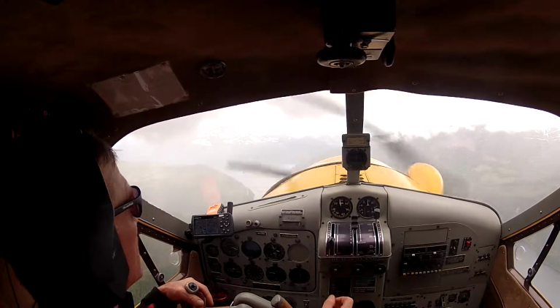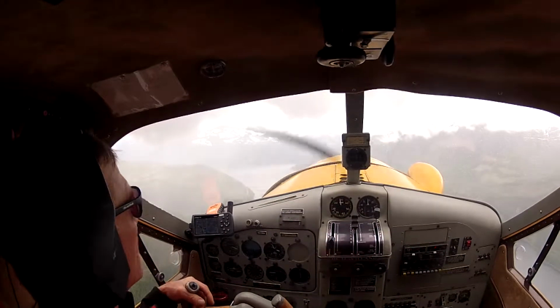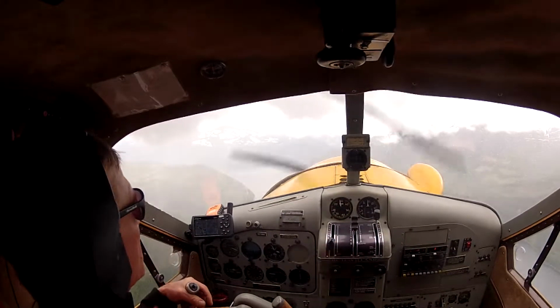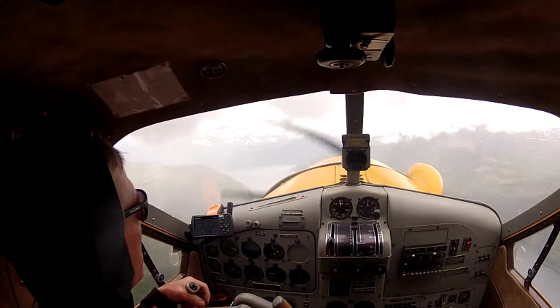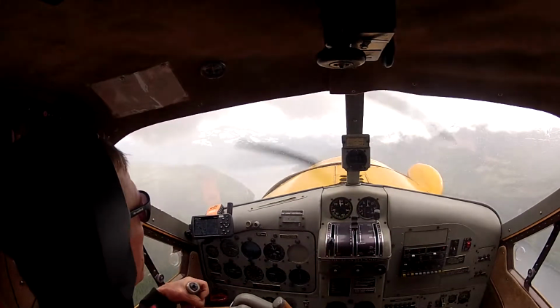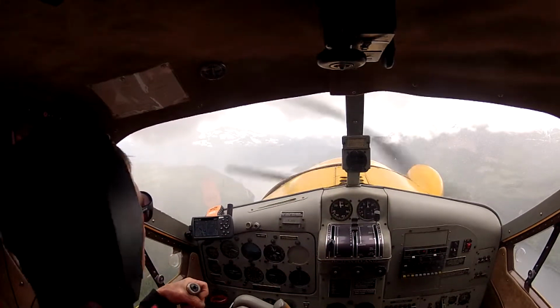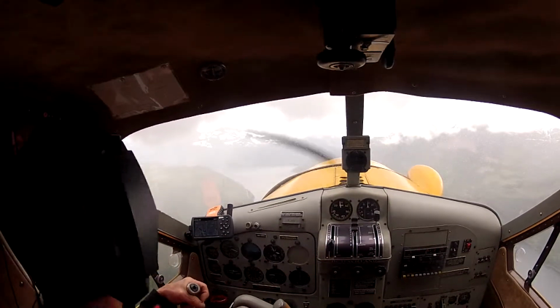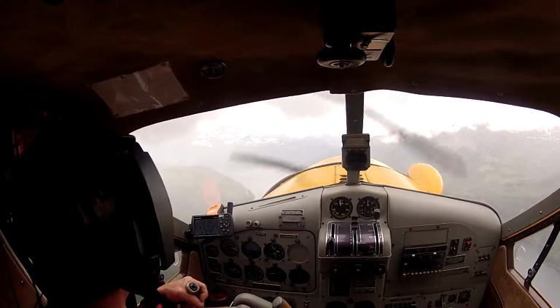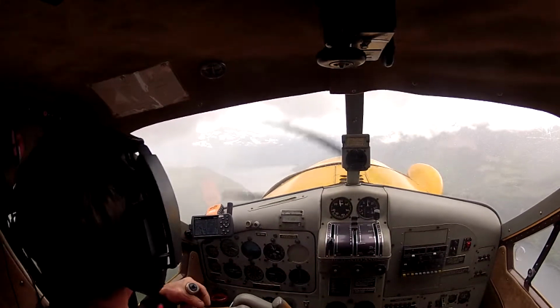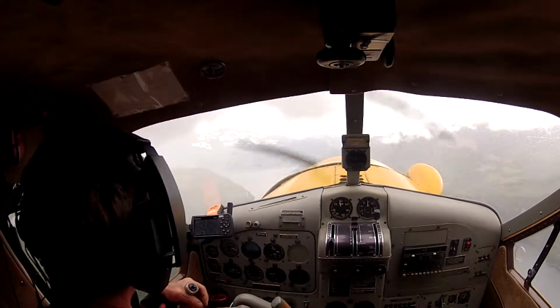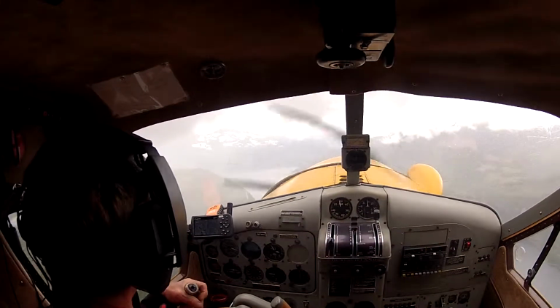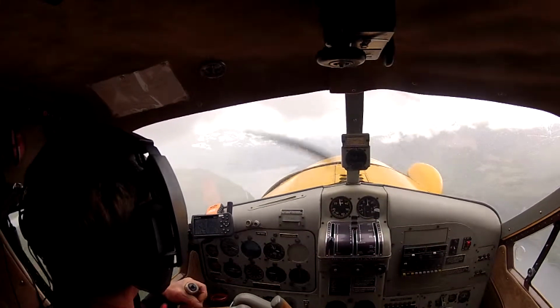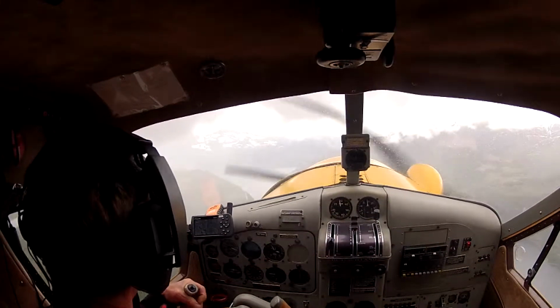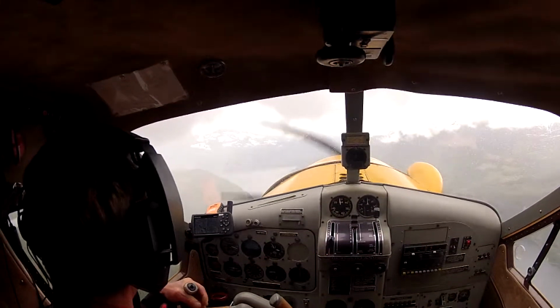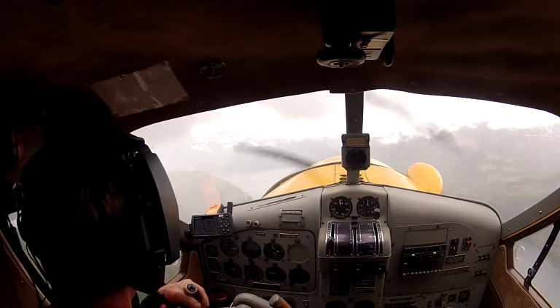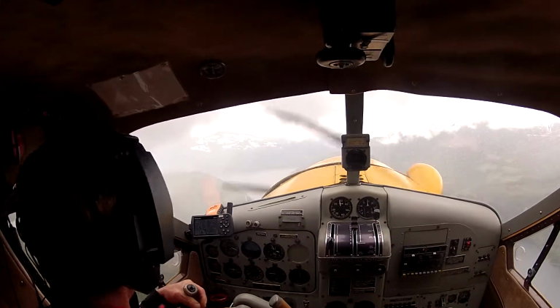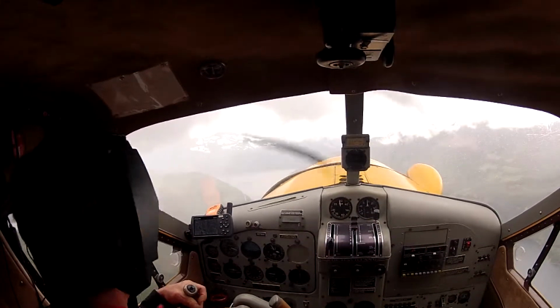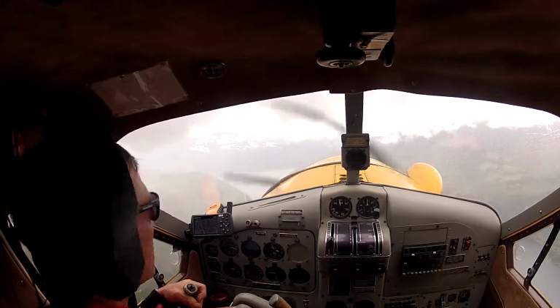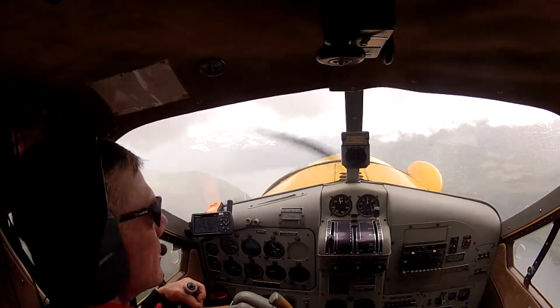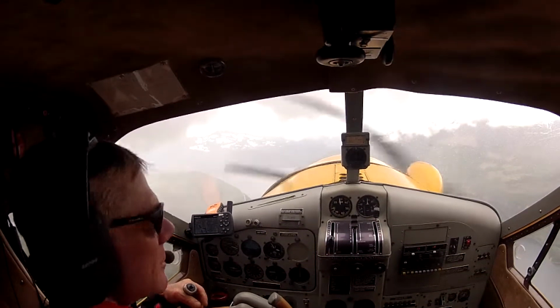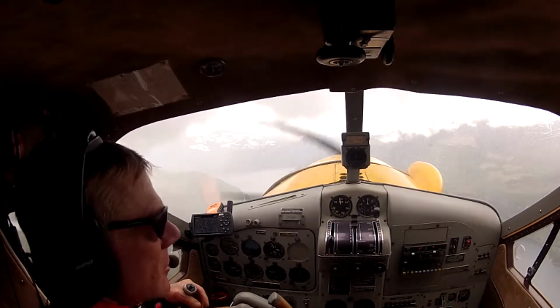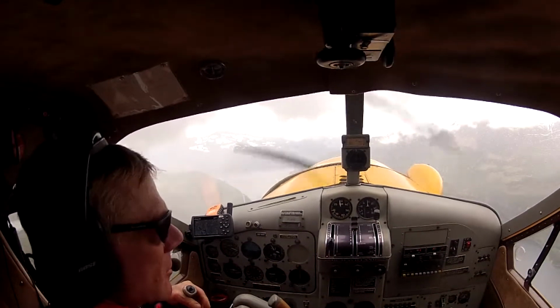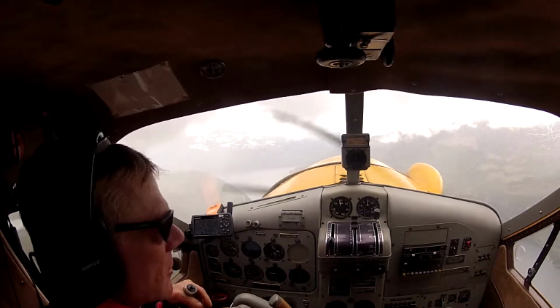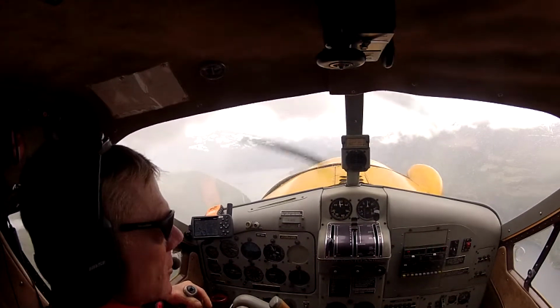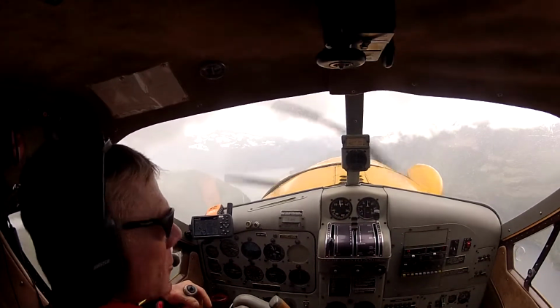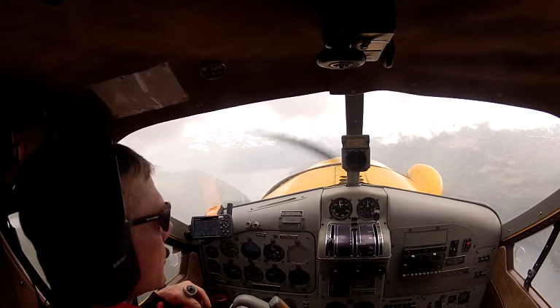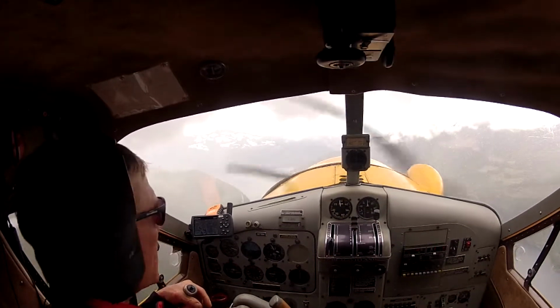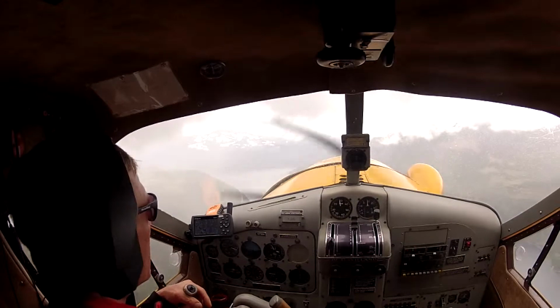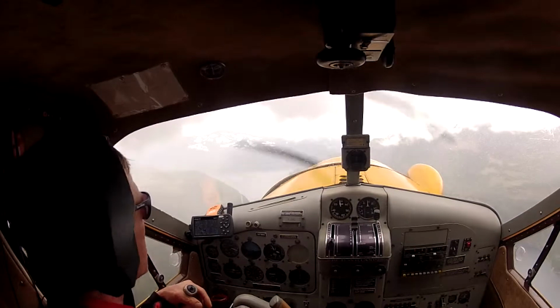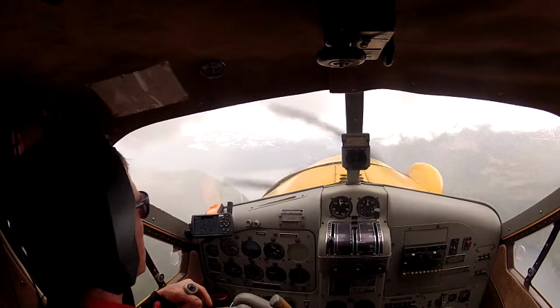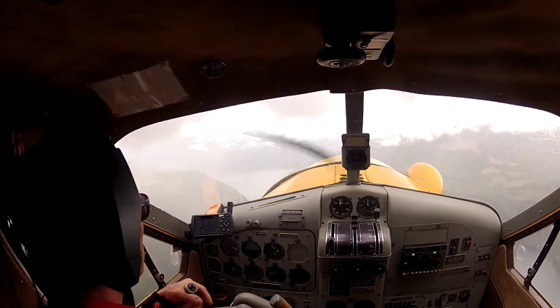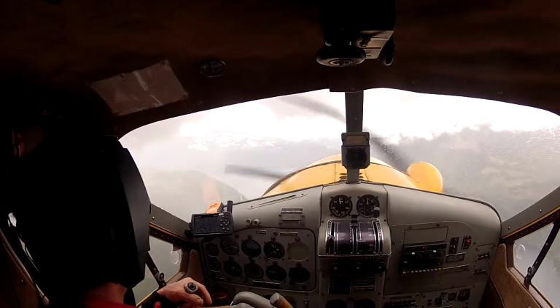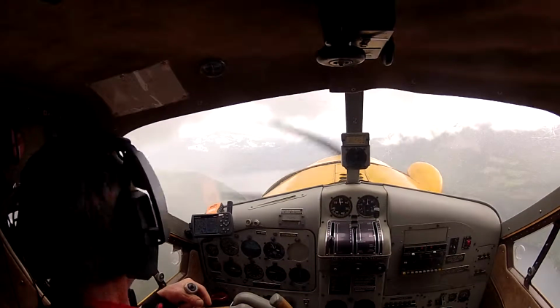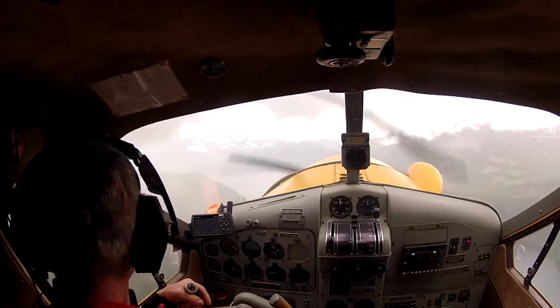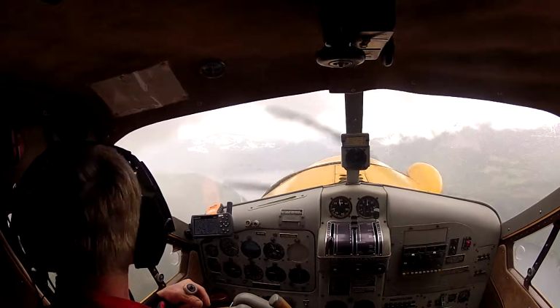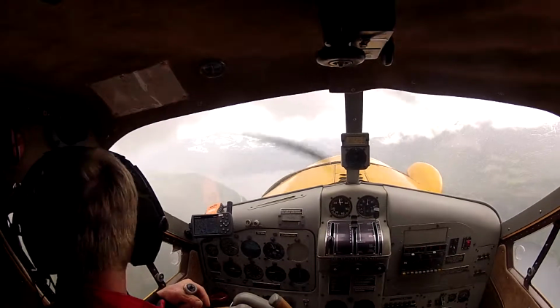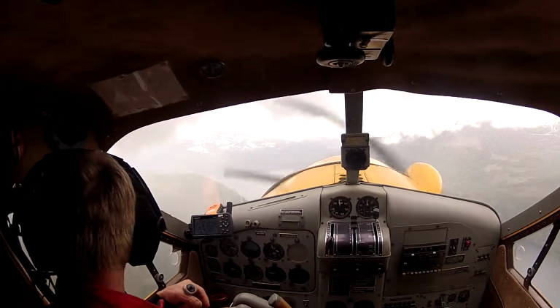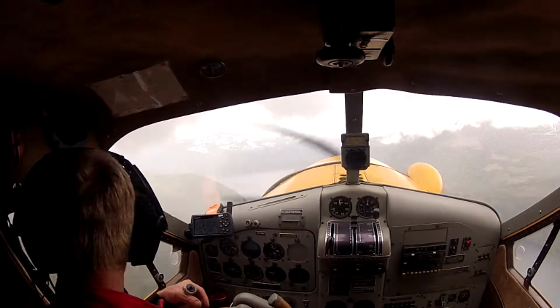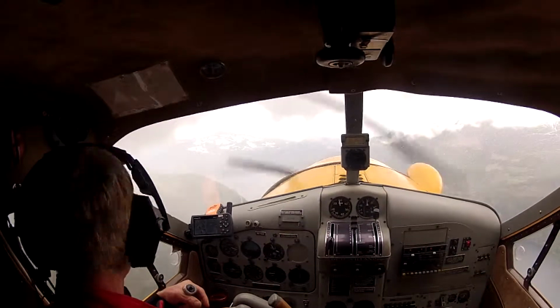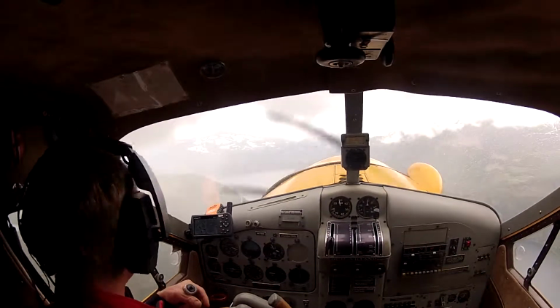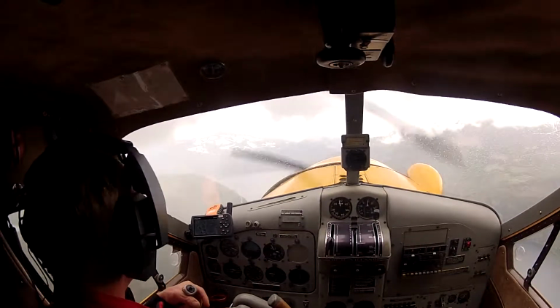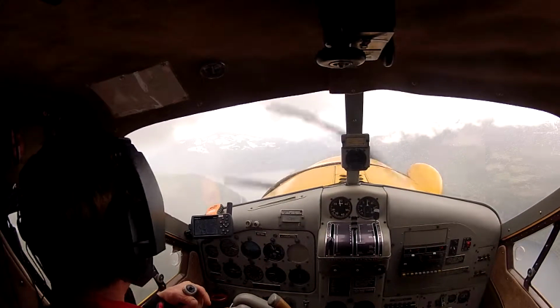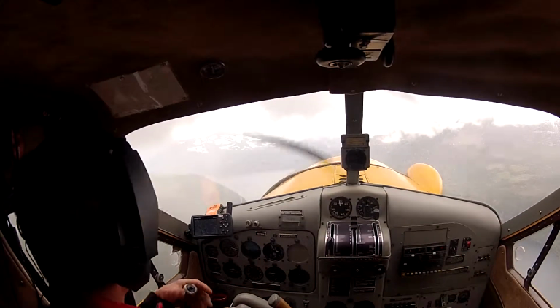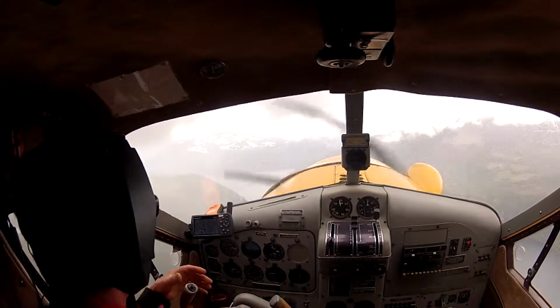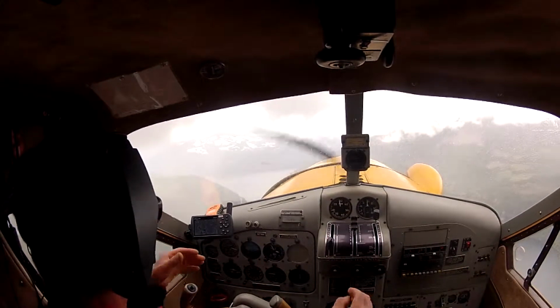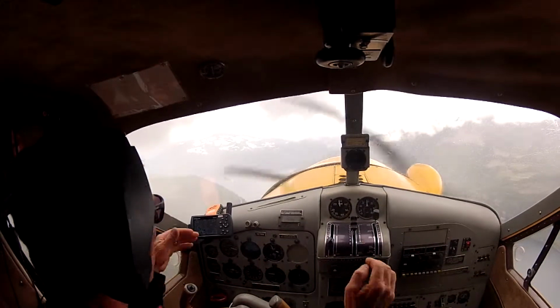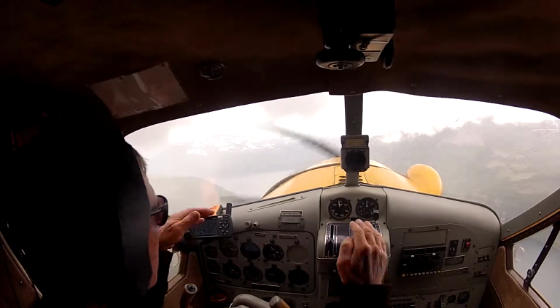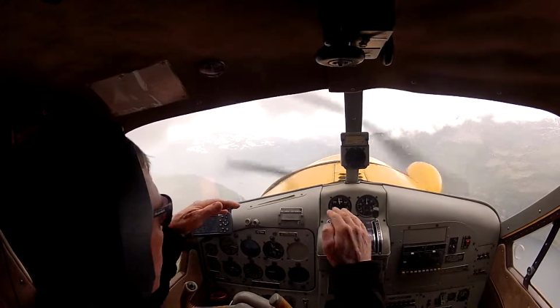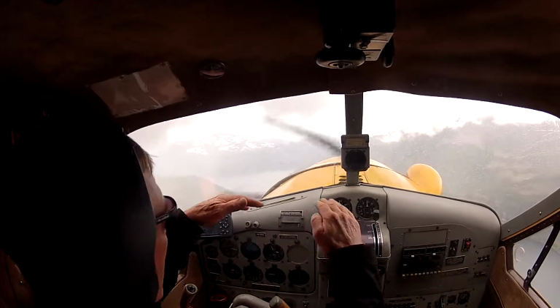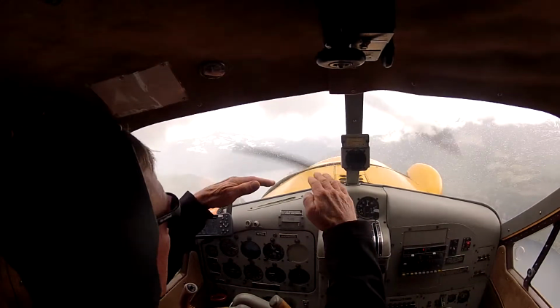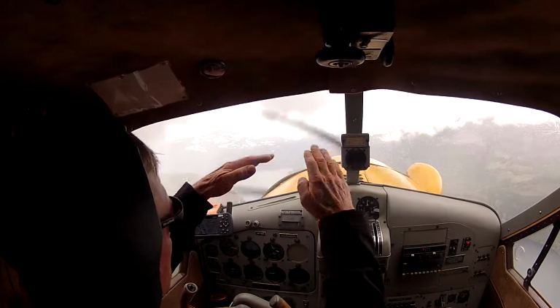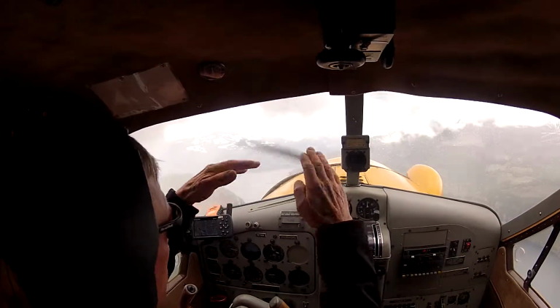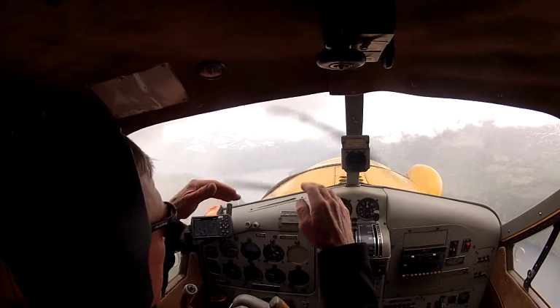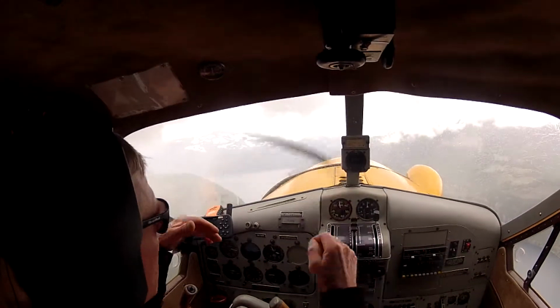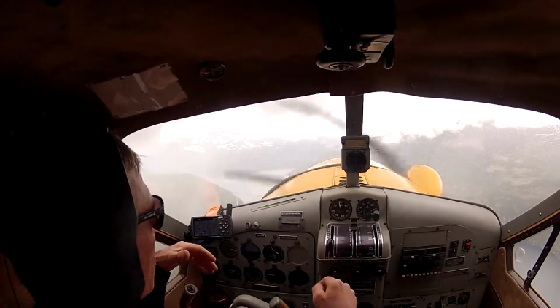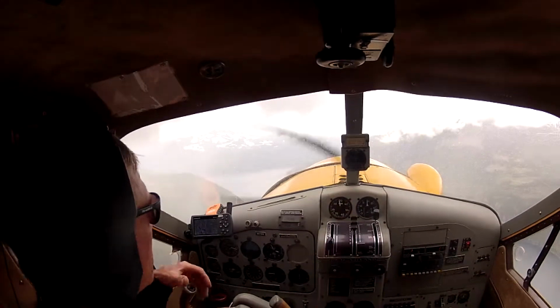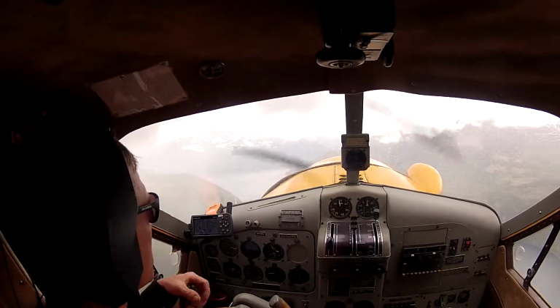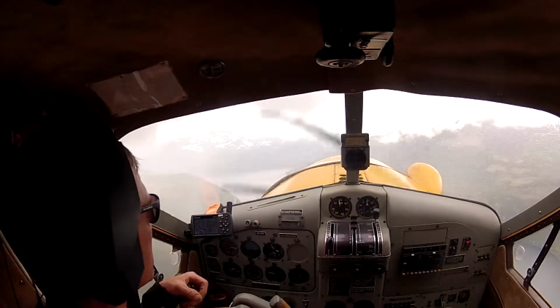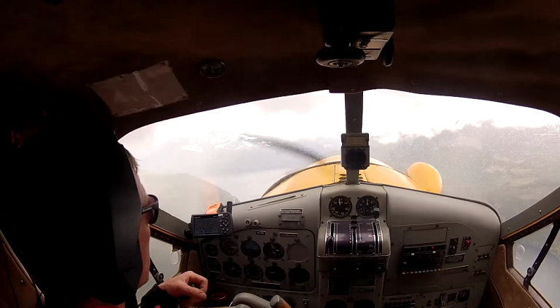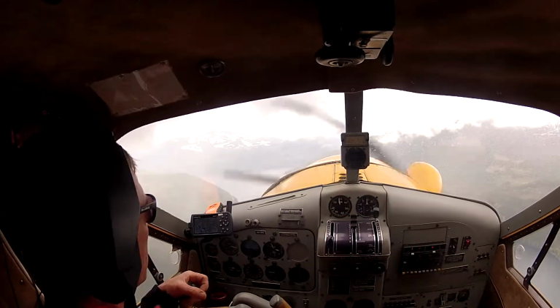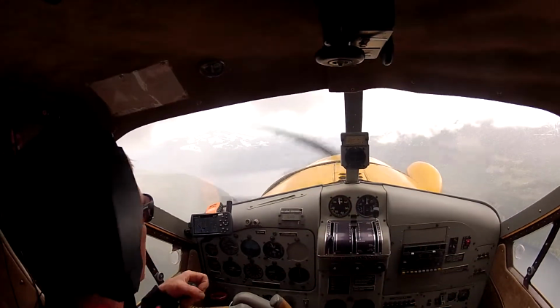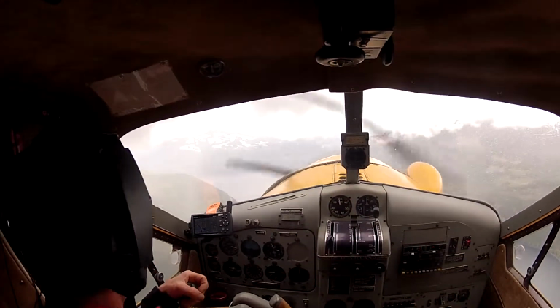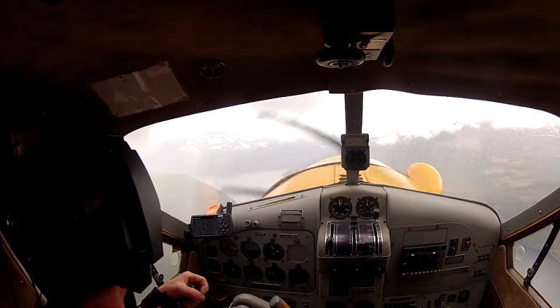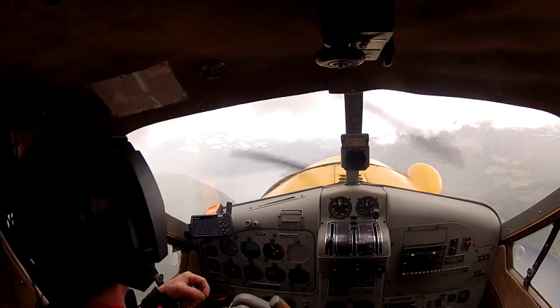Typically on a day like today, the clouds might start to rise as we get towards the center of the island.